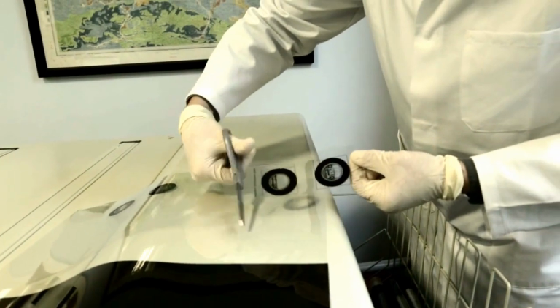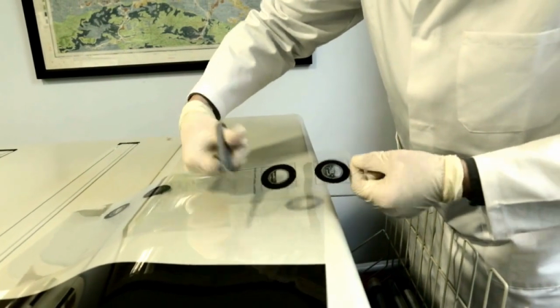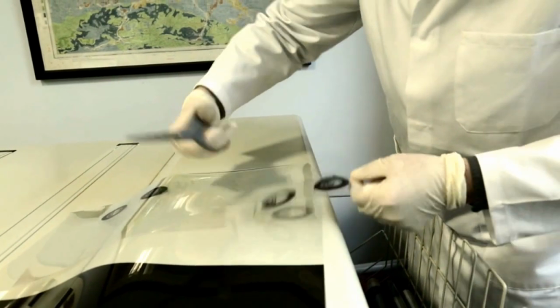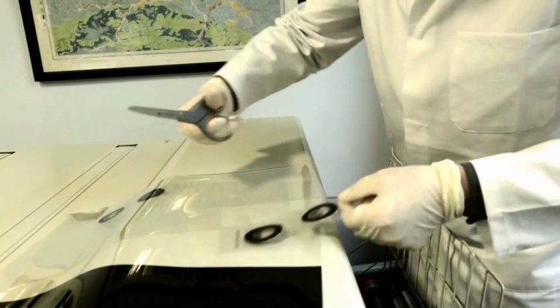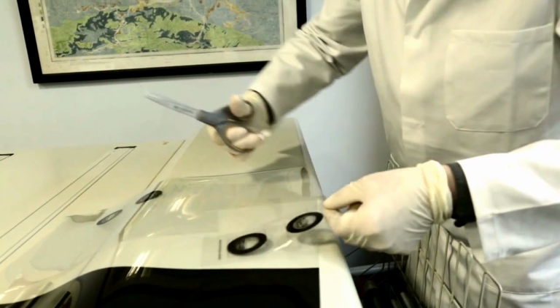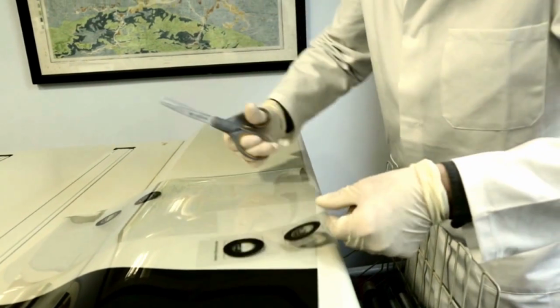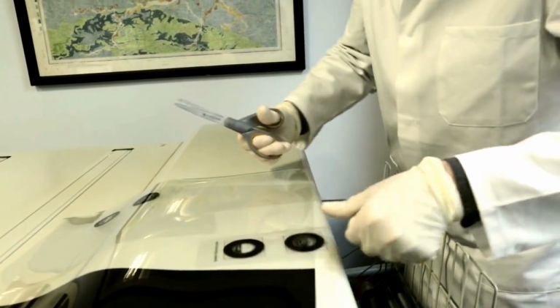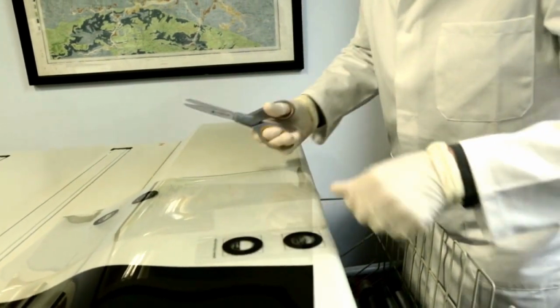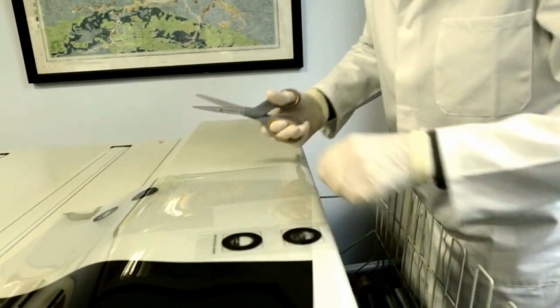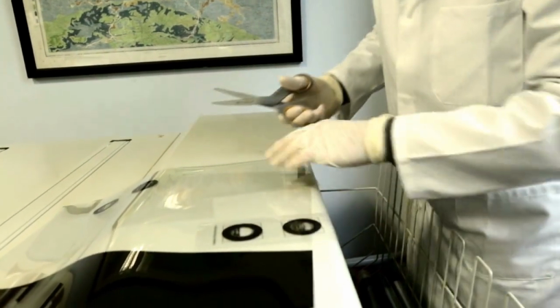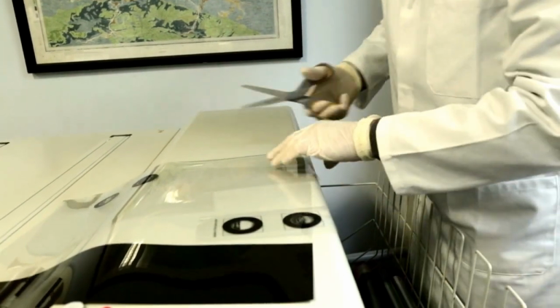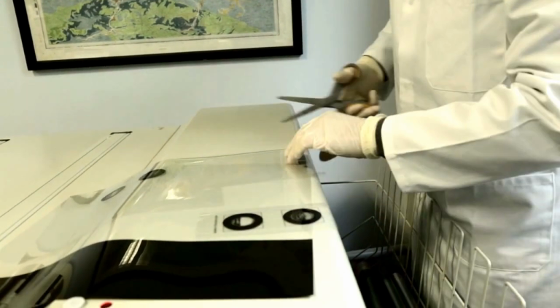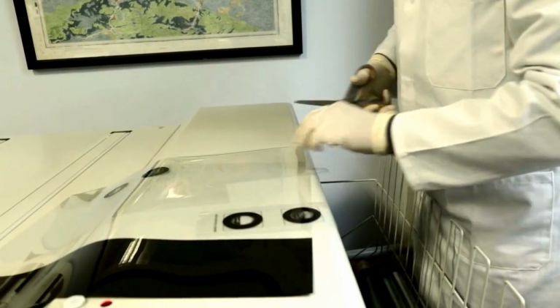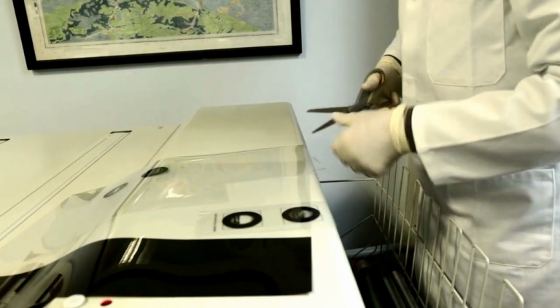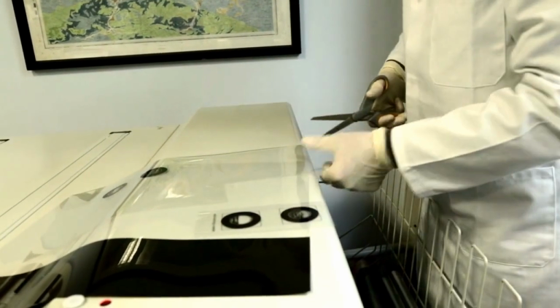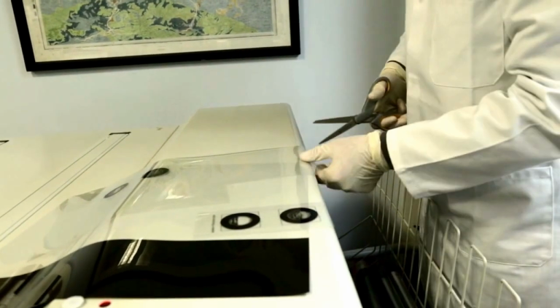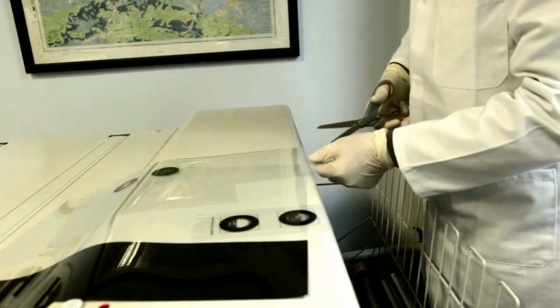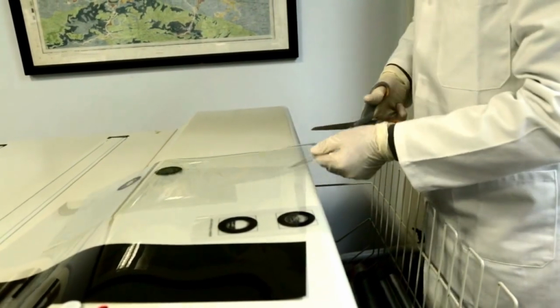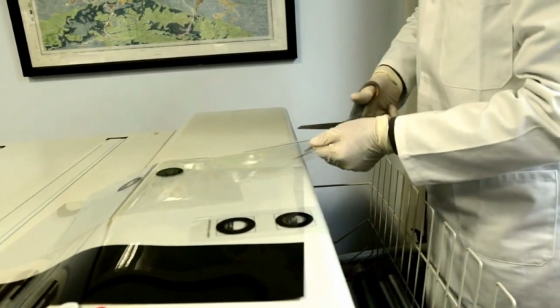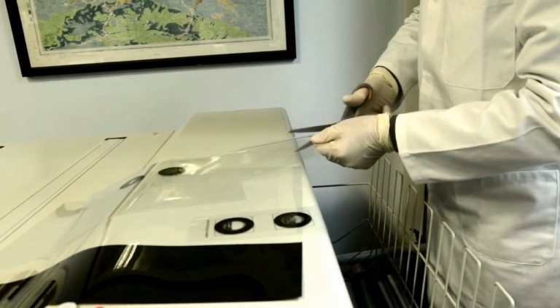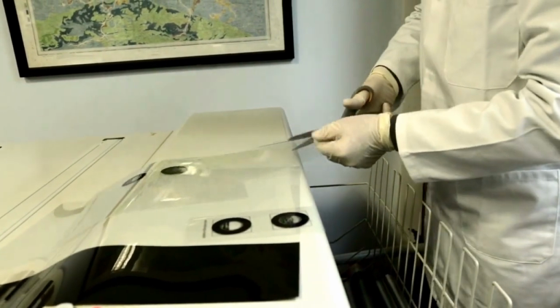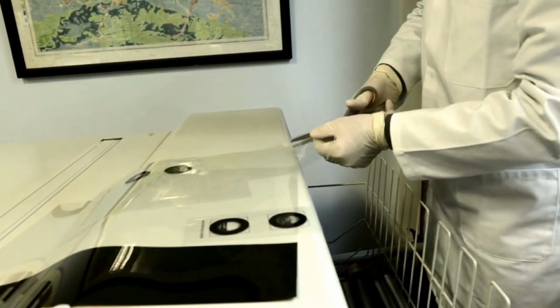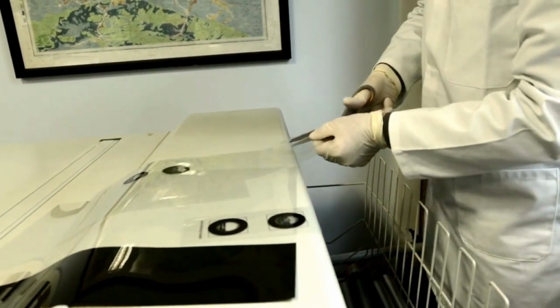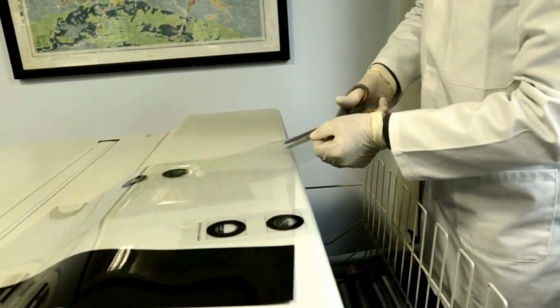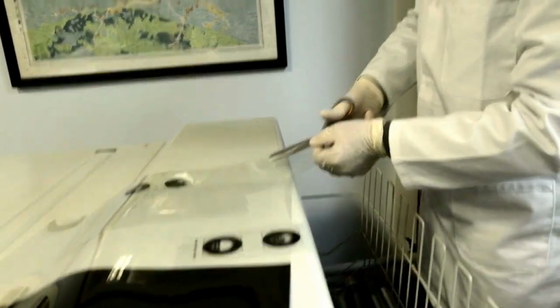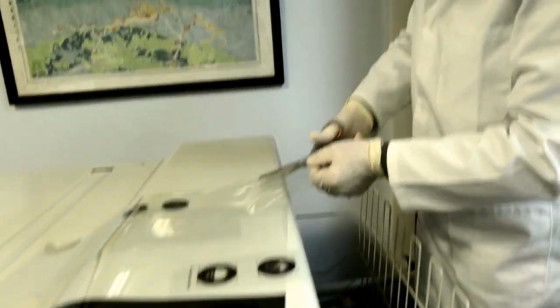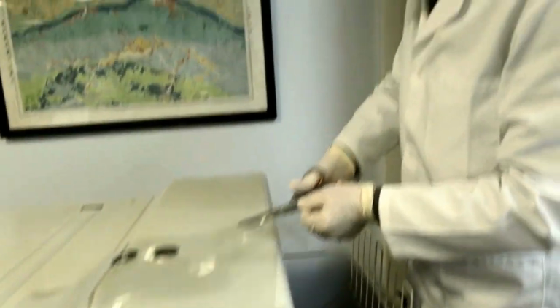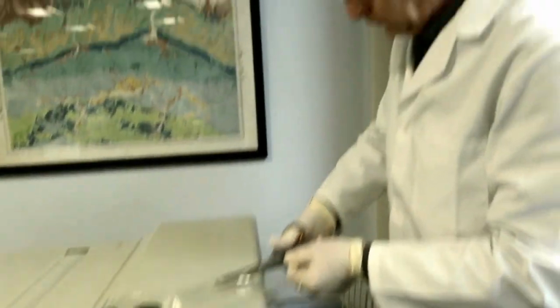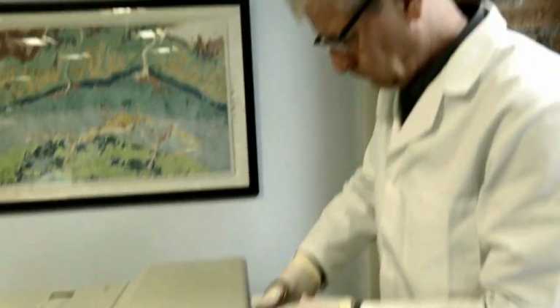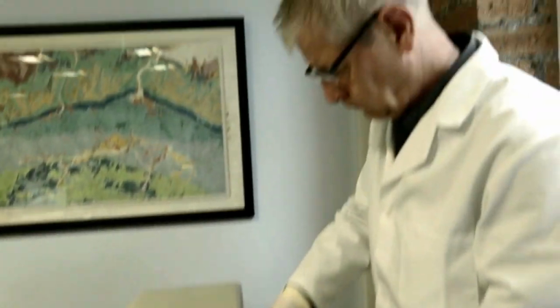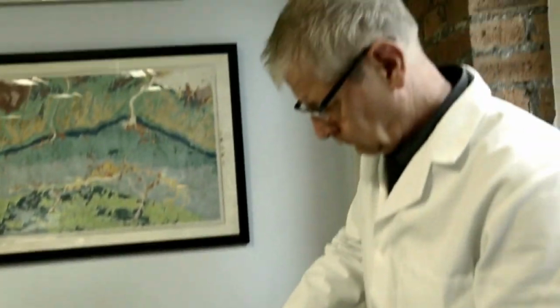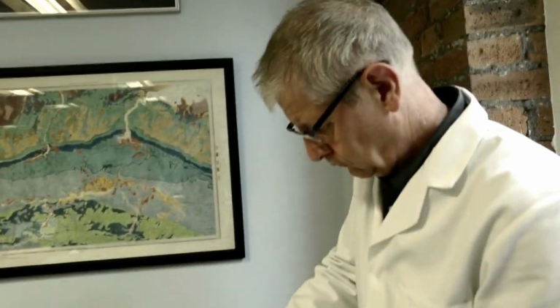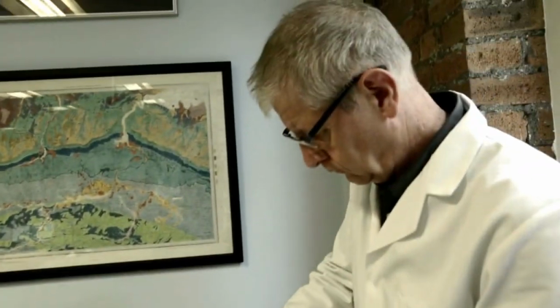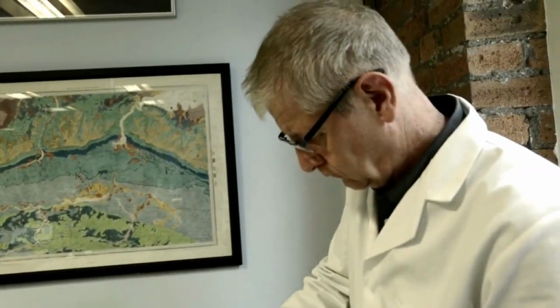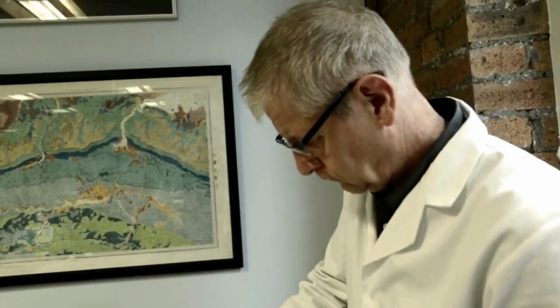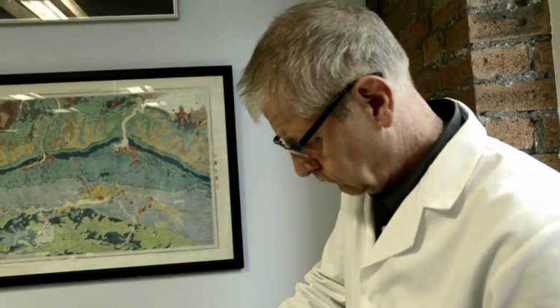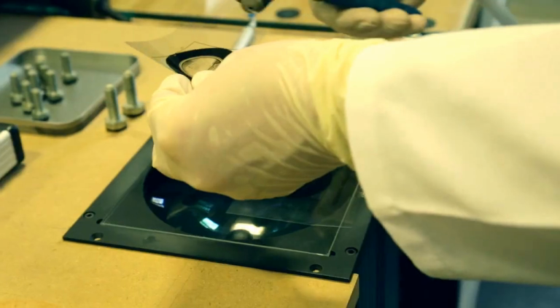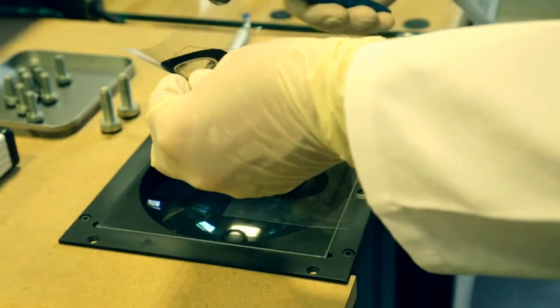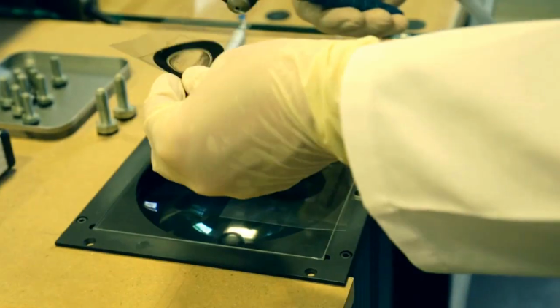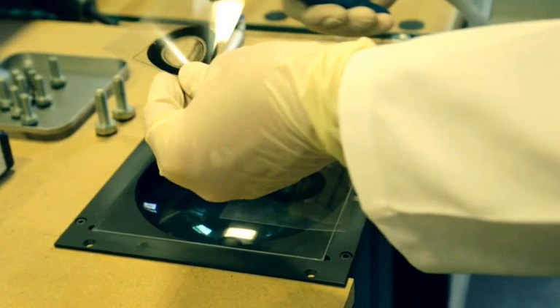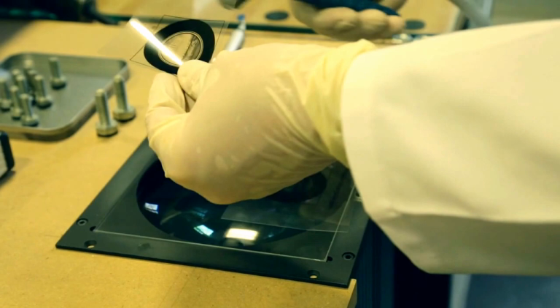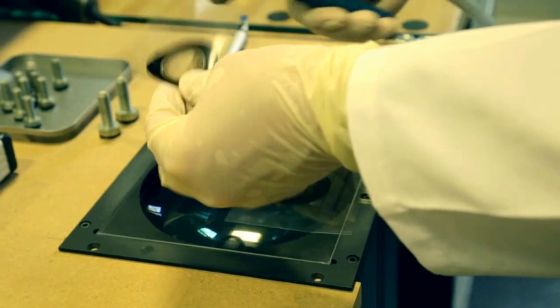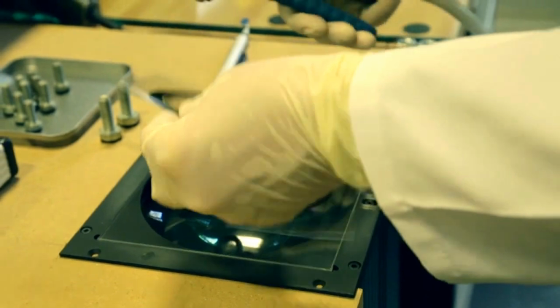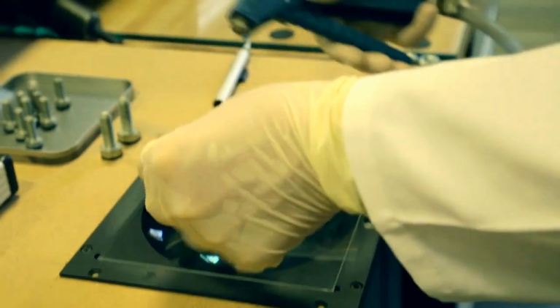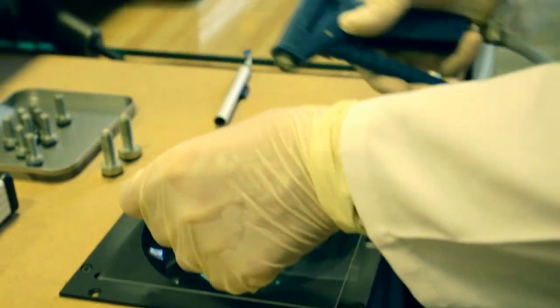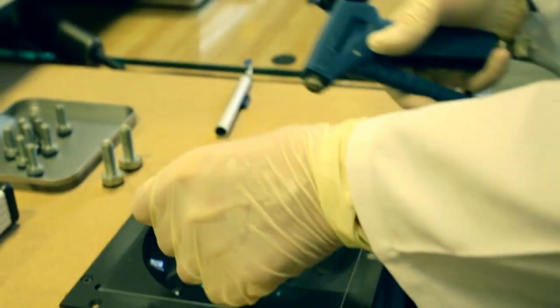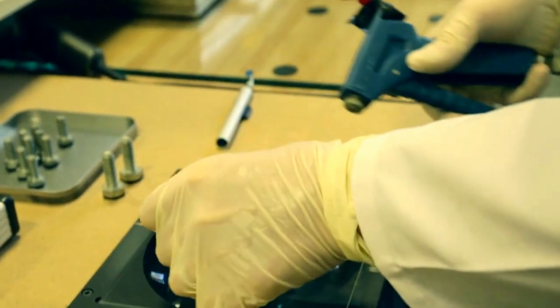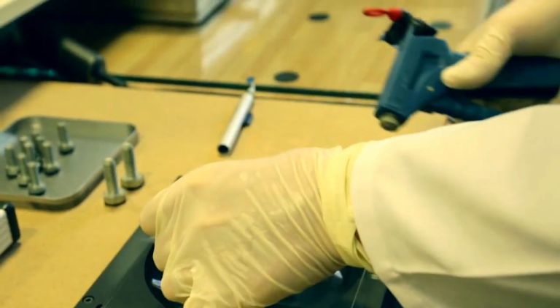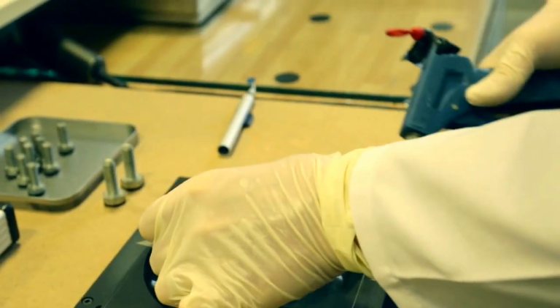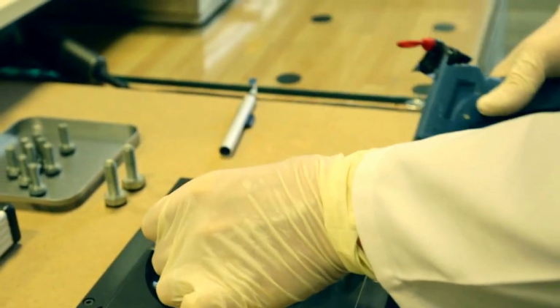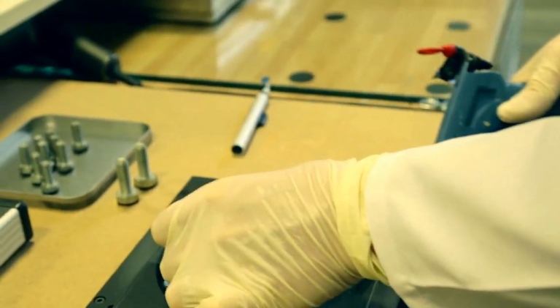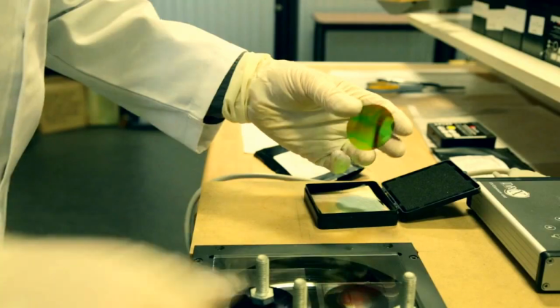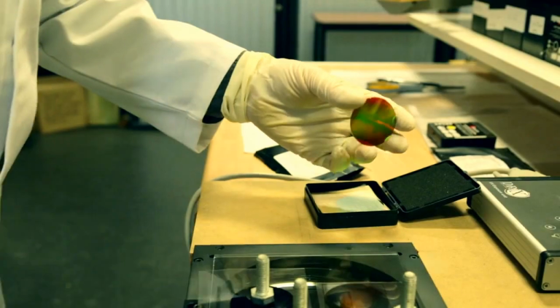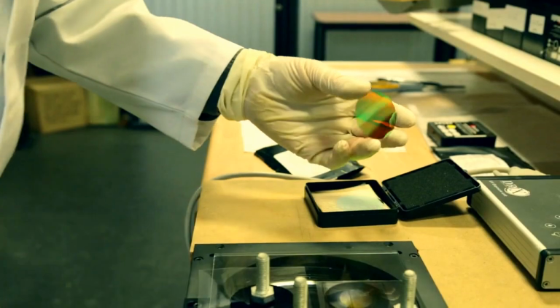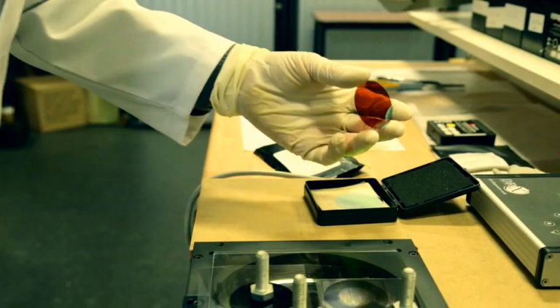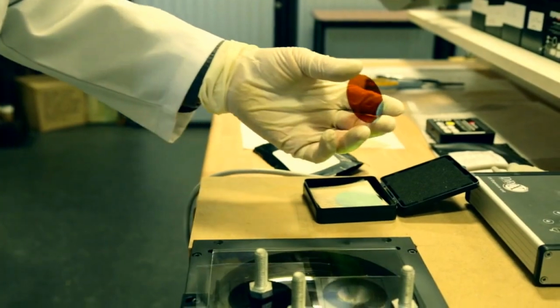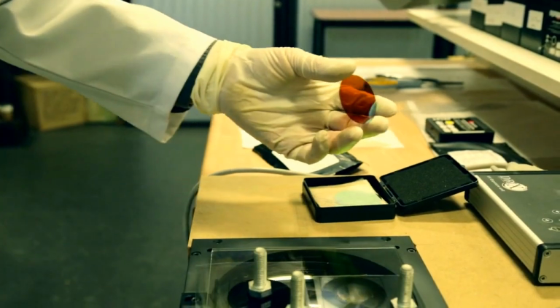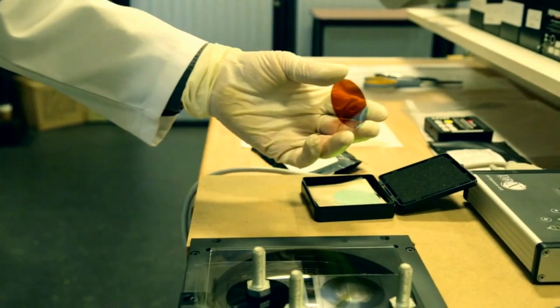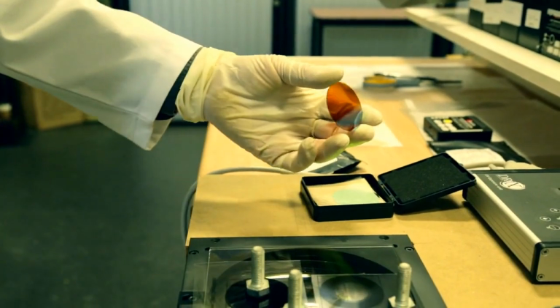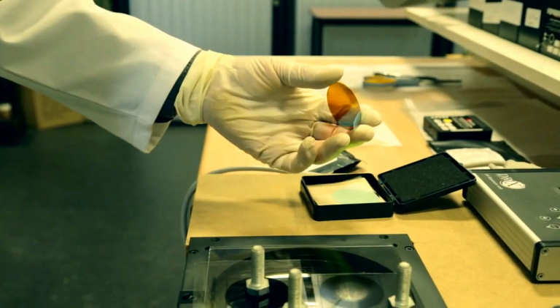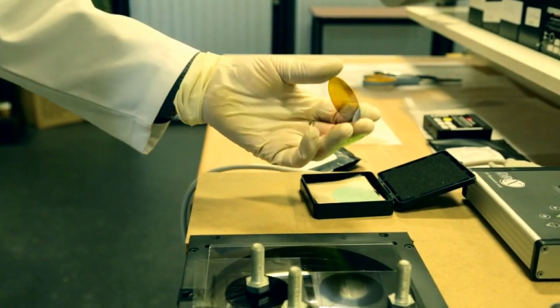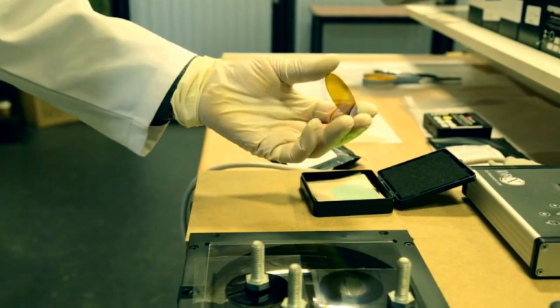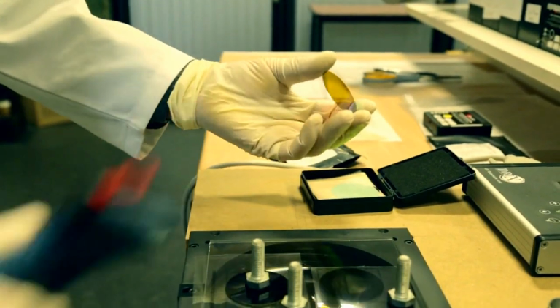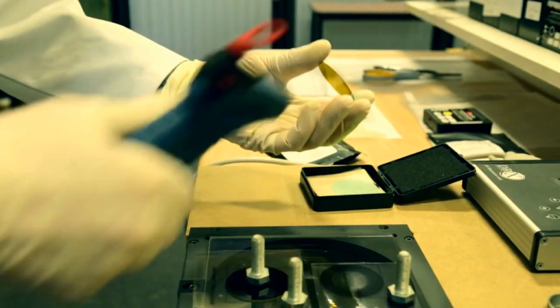The black circle indicates the required size of the Gobo. The film is then exposed onto the correct size glass.